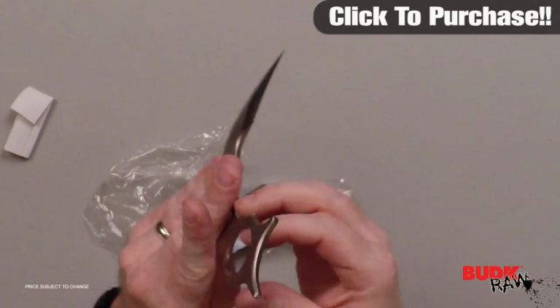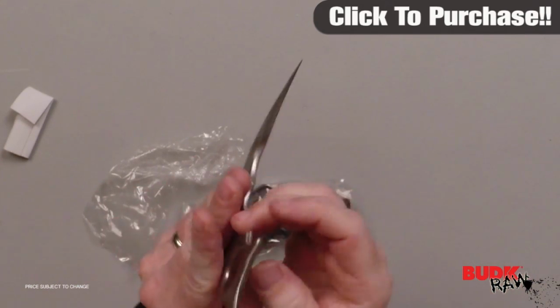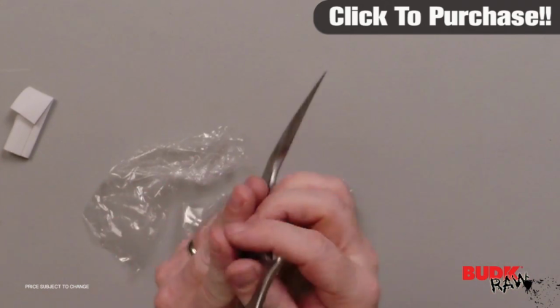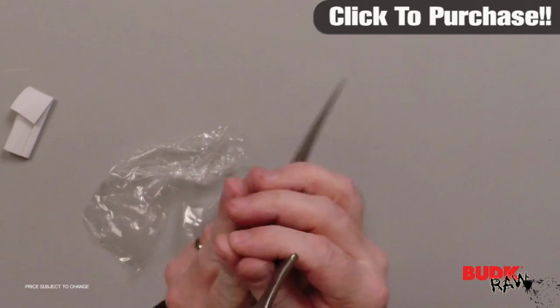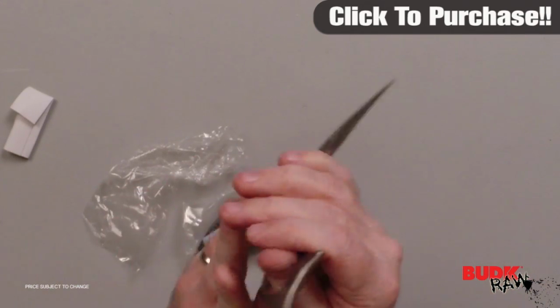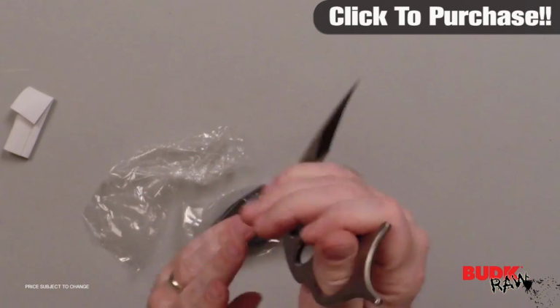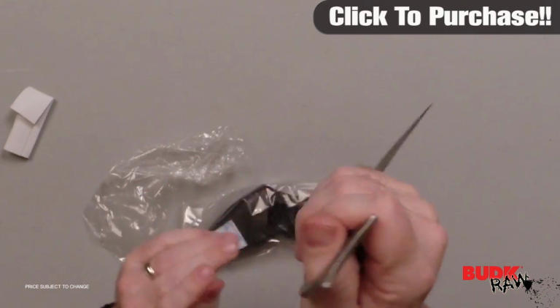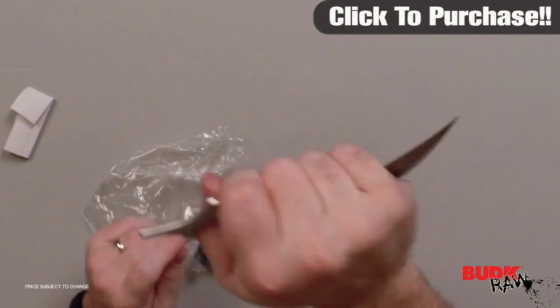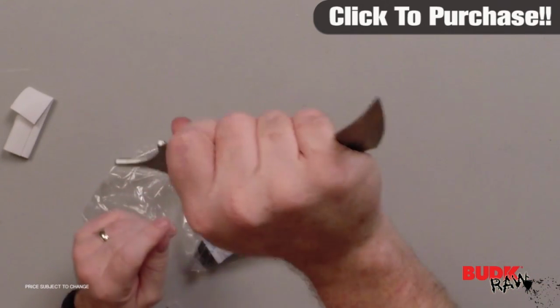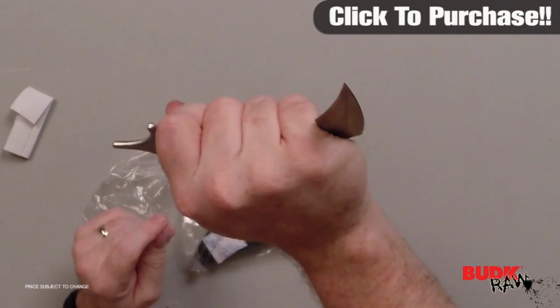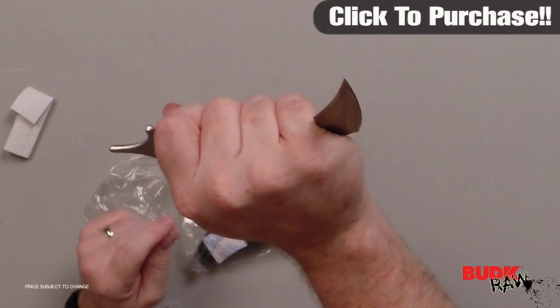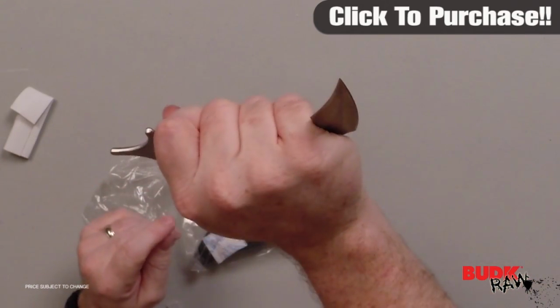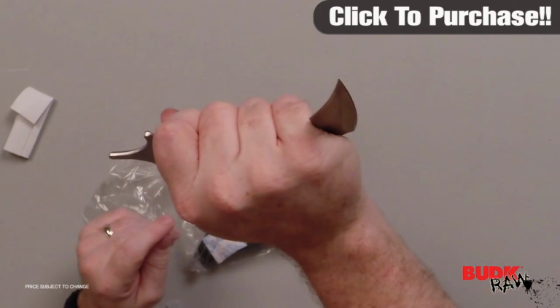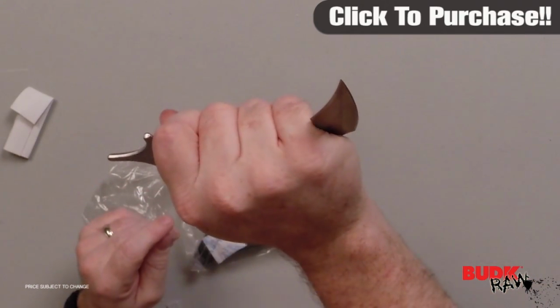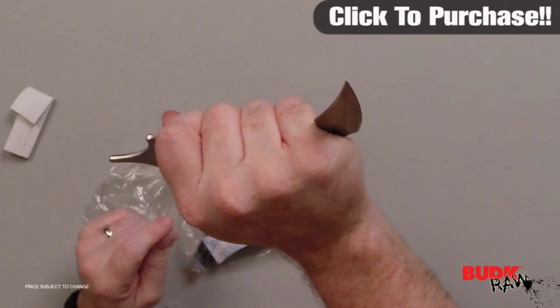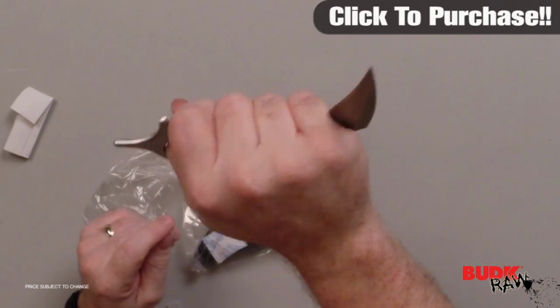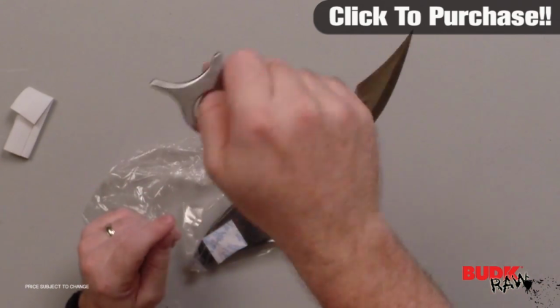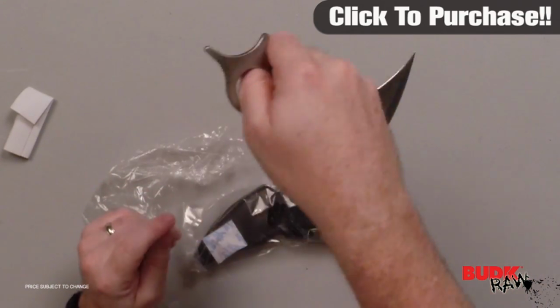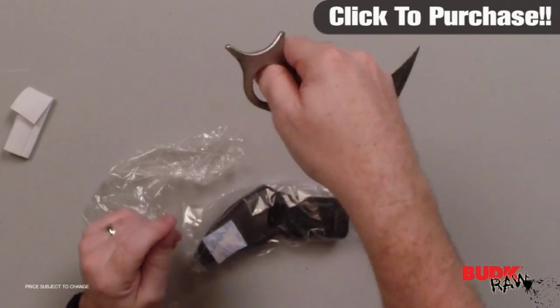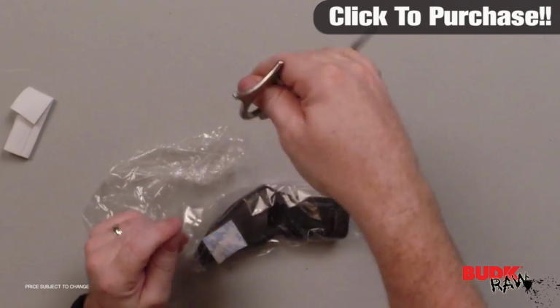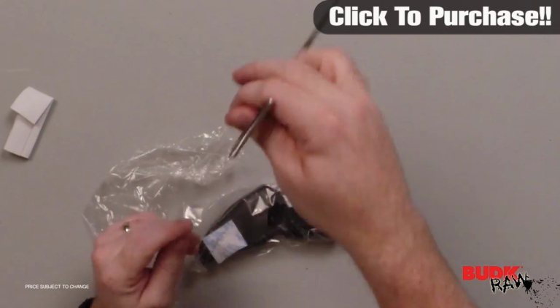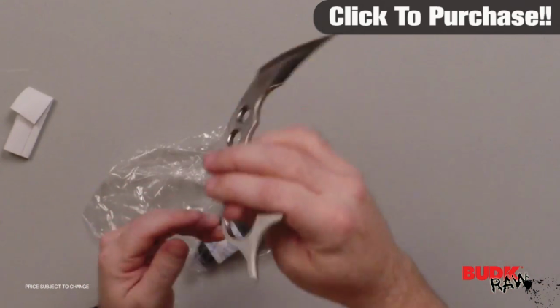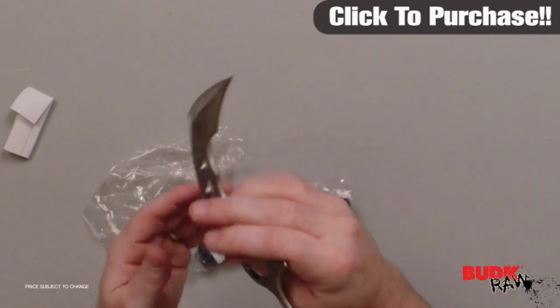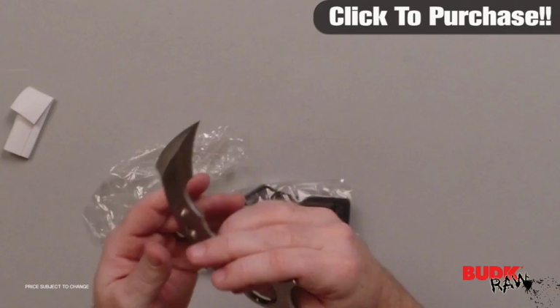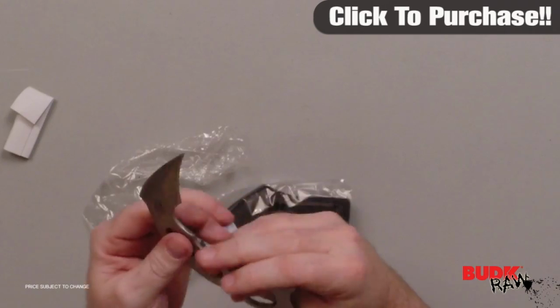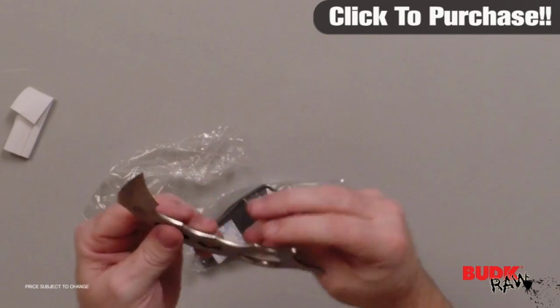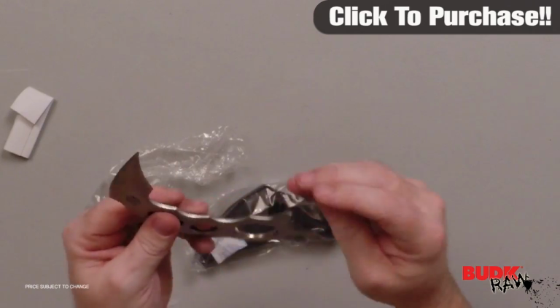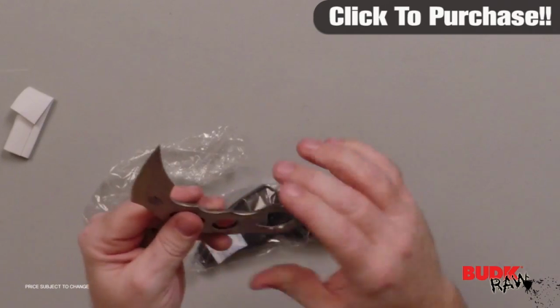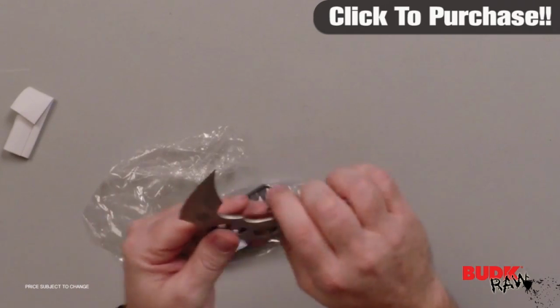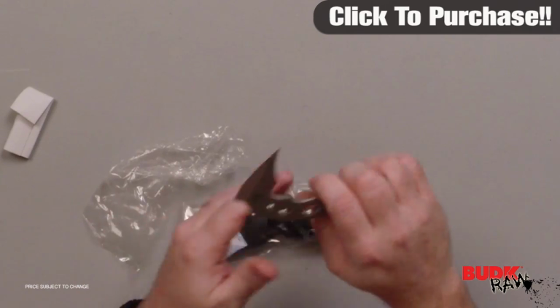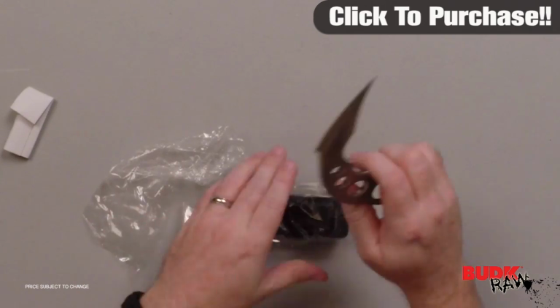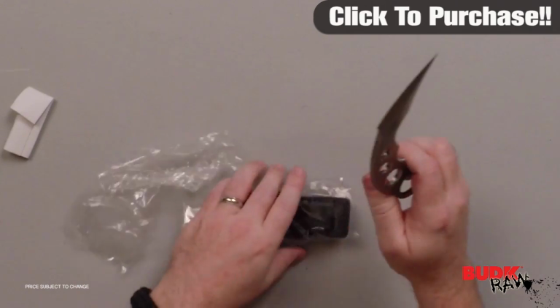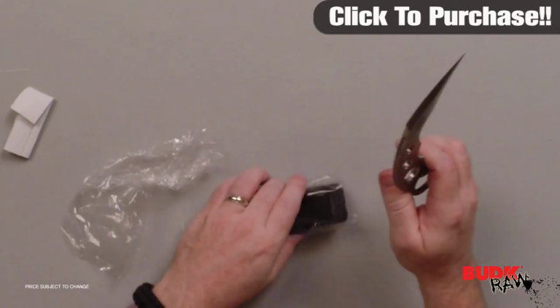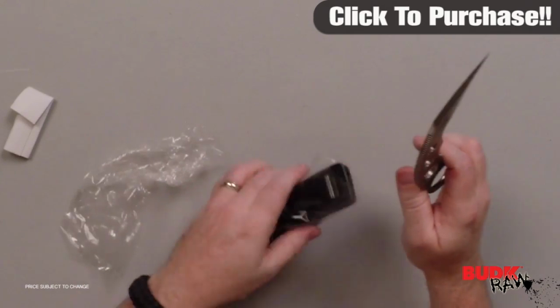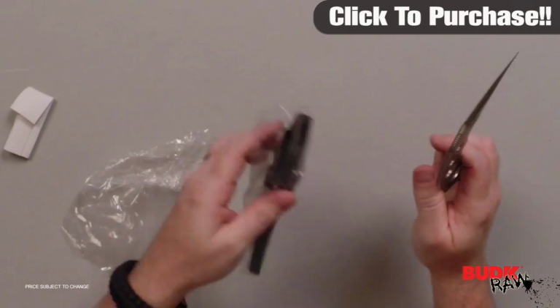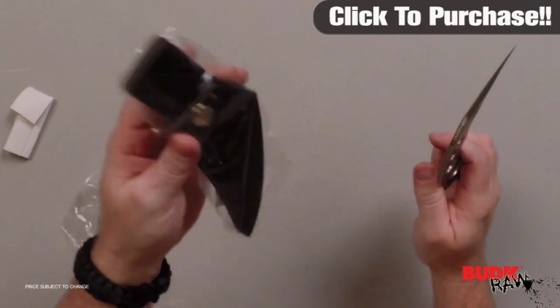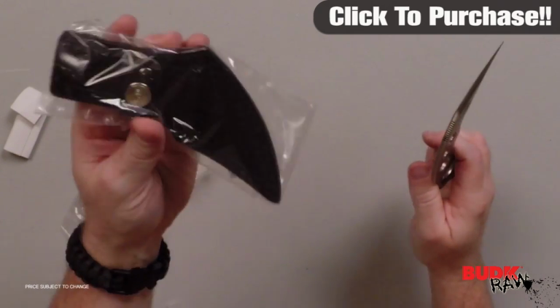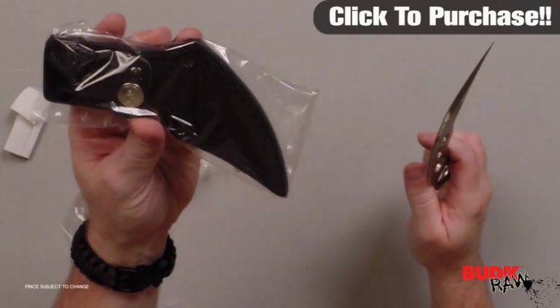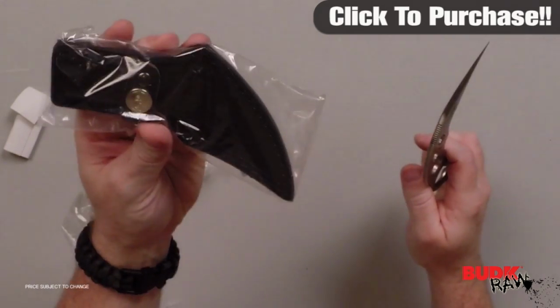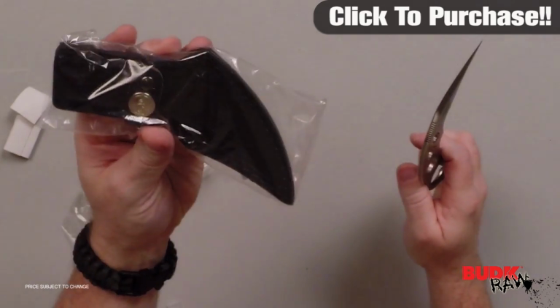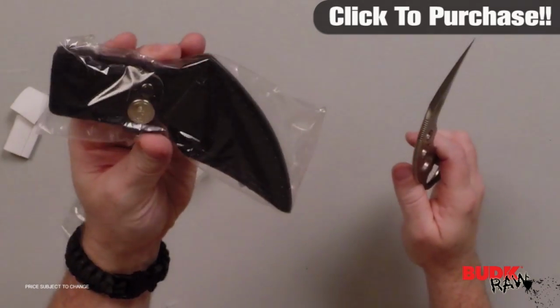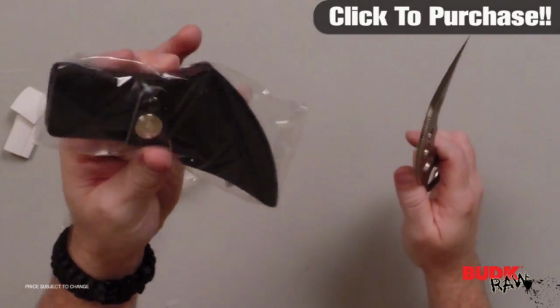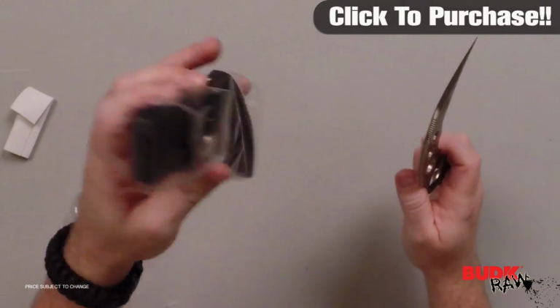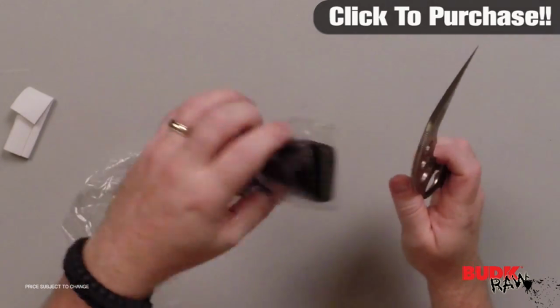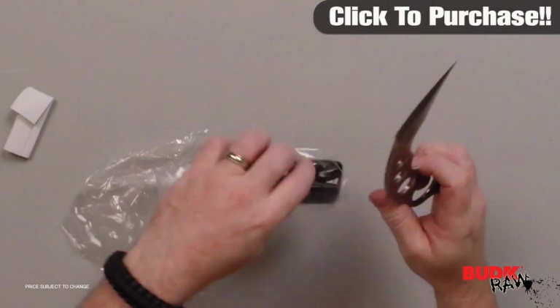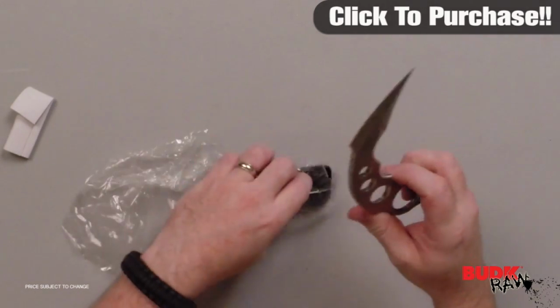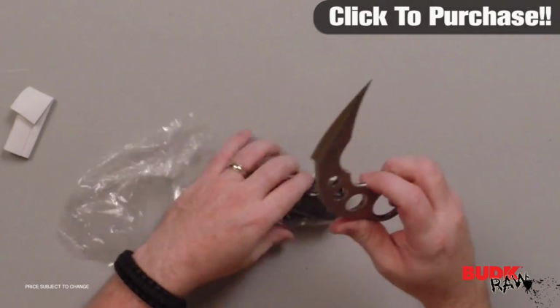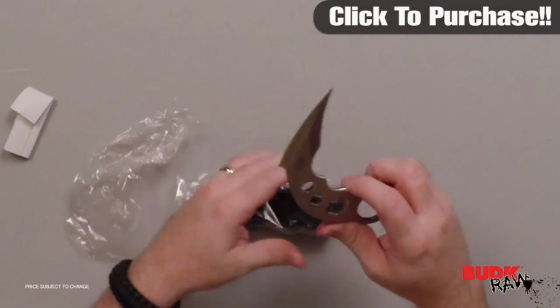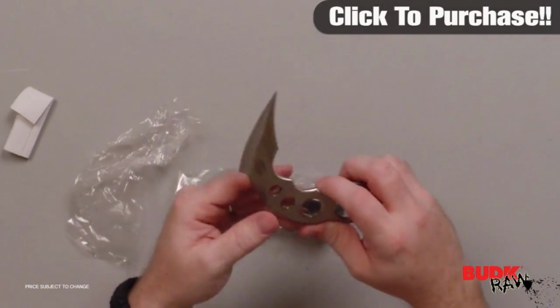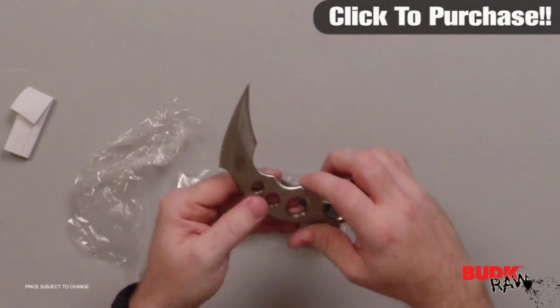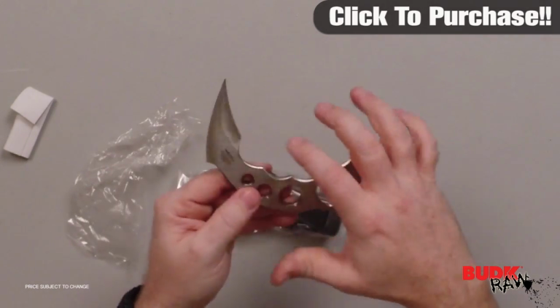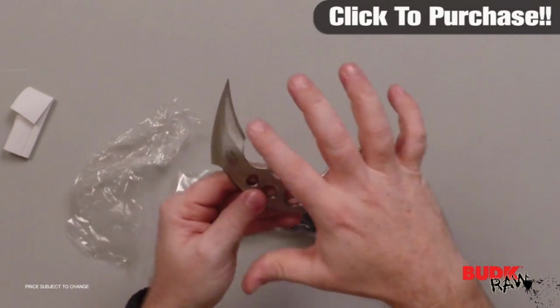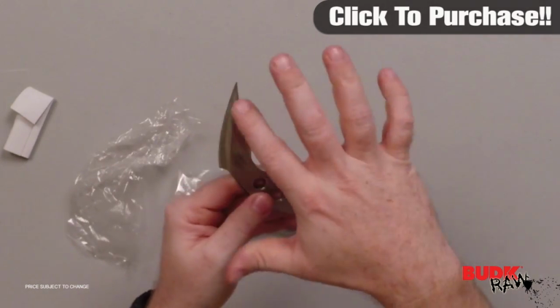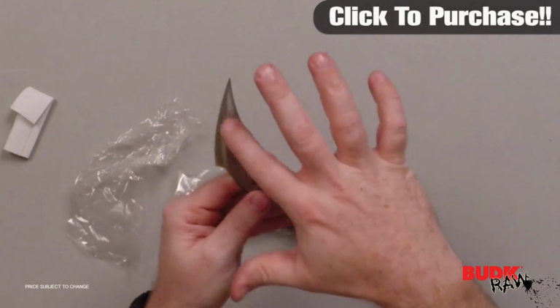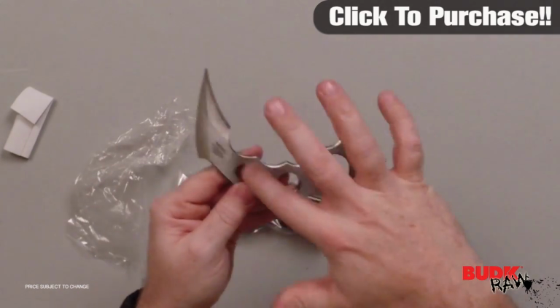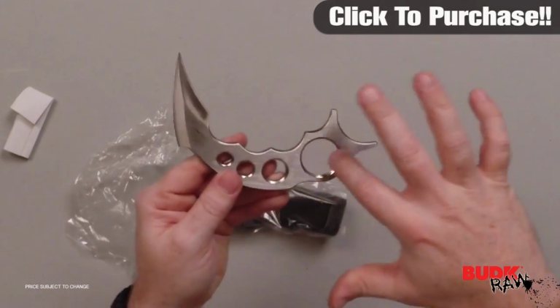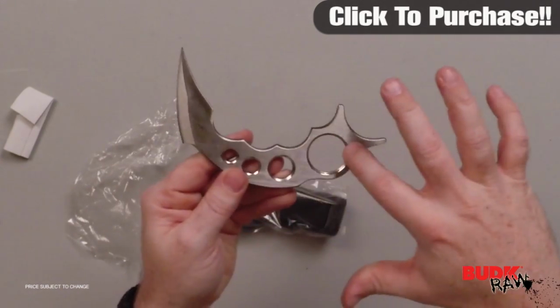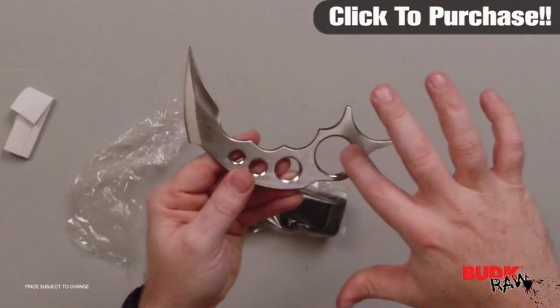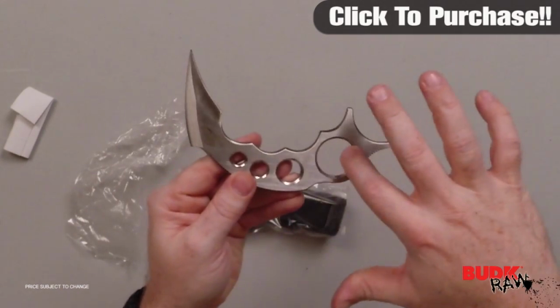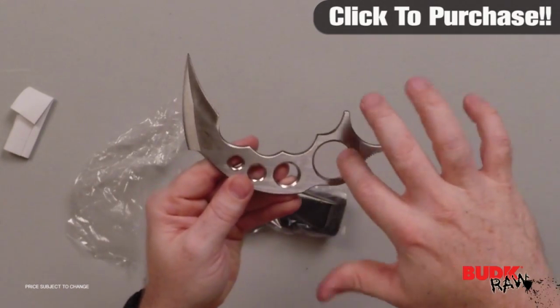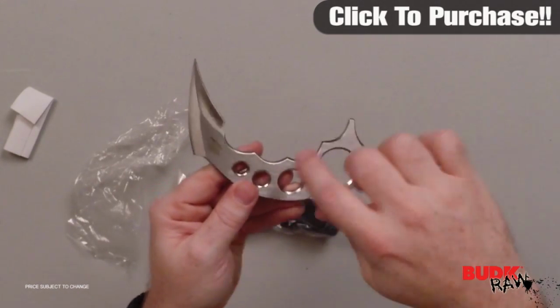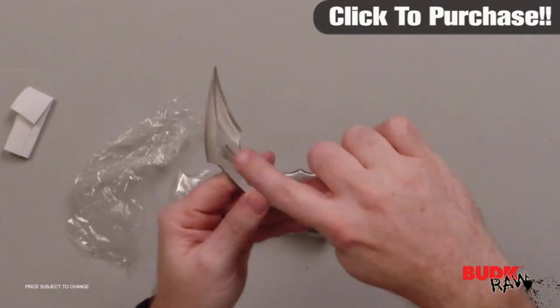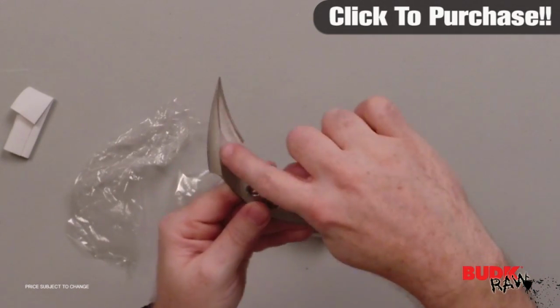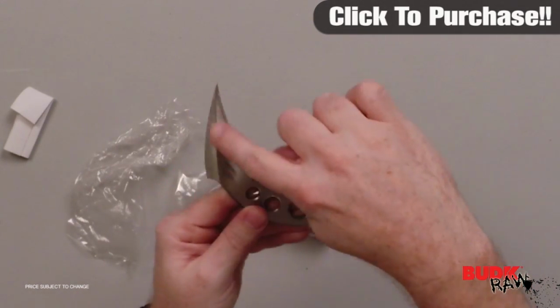This includes a genuine leather sheath with a stainless steel boot clip, six inches overall, and a two and three quarter inch blade.